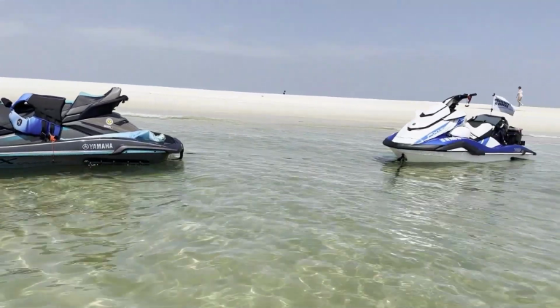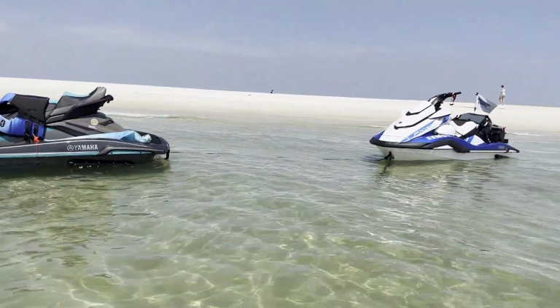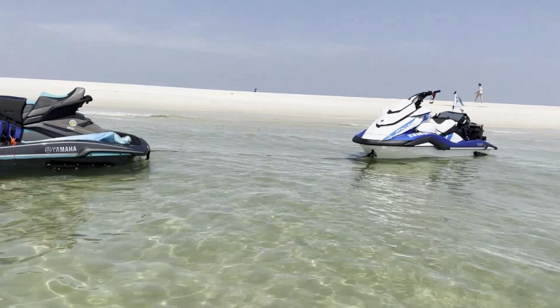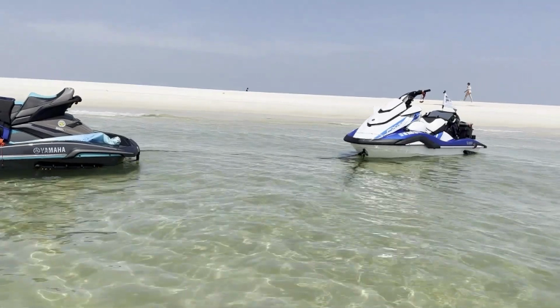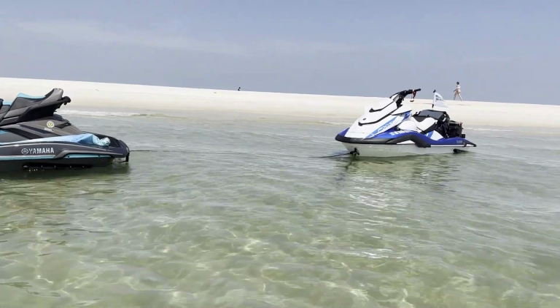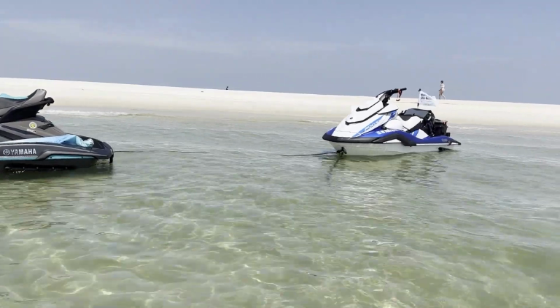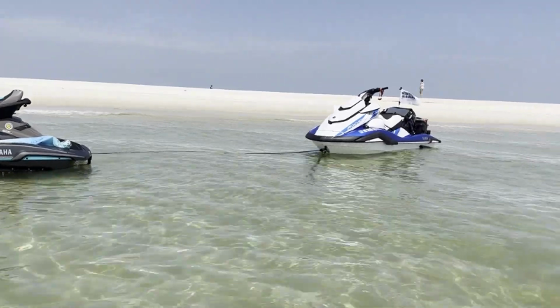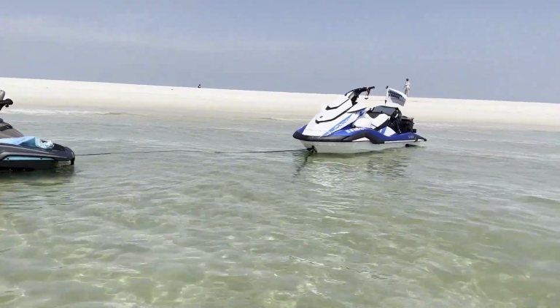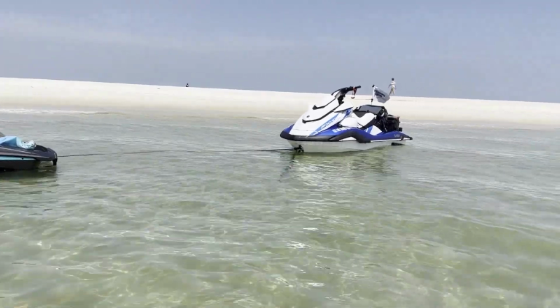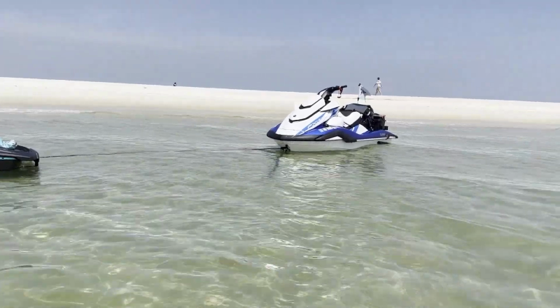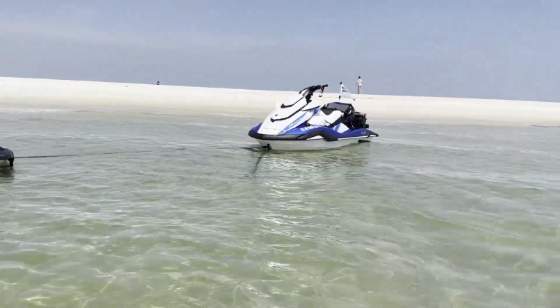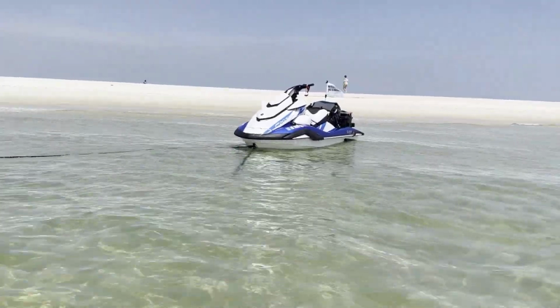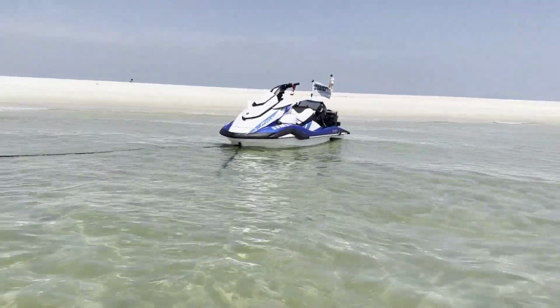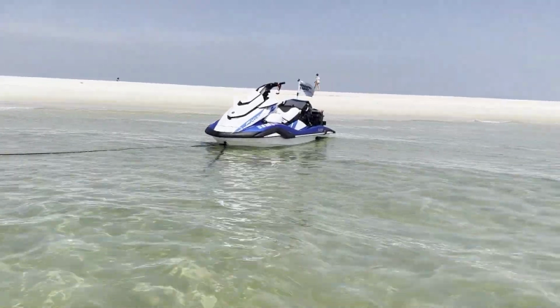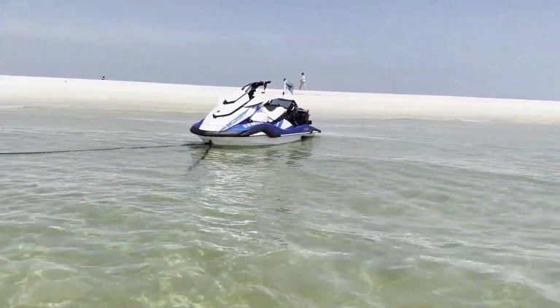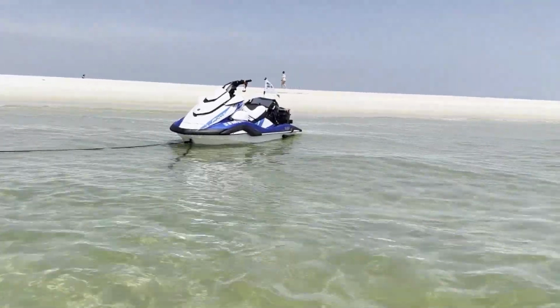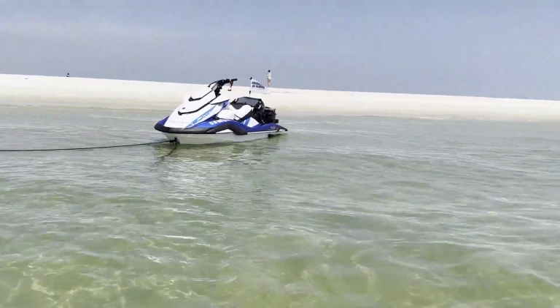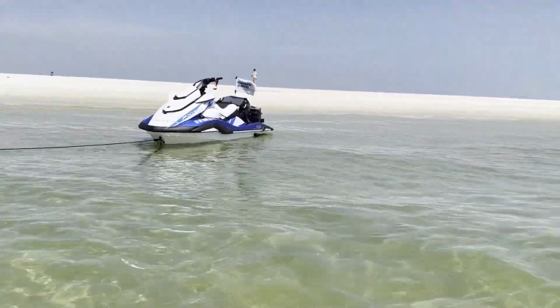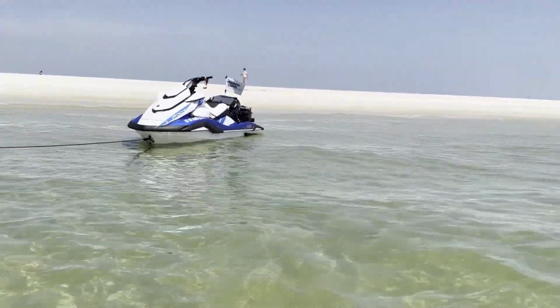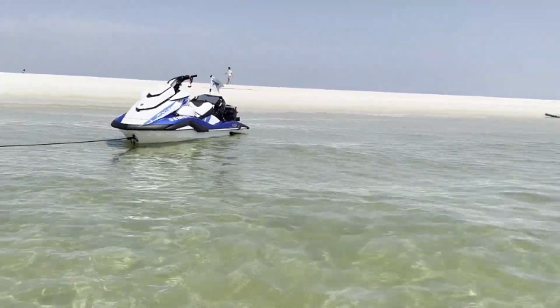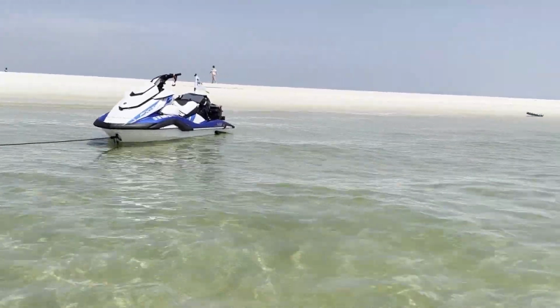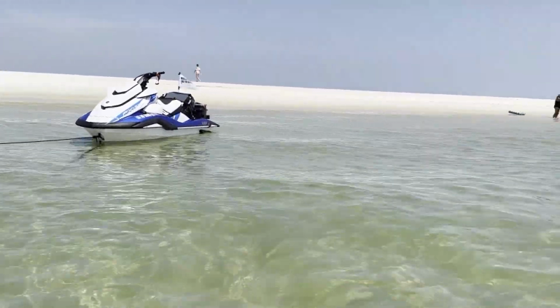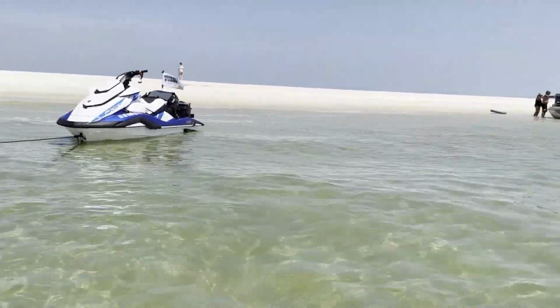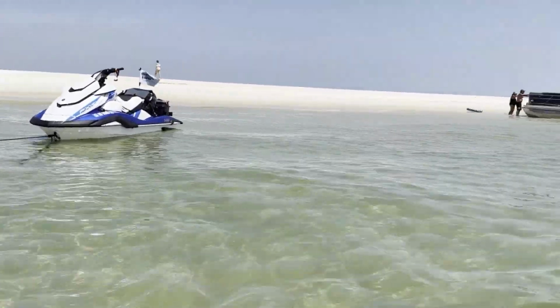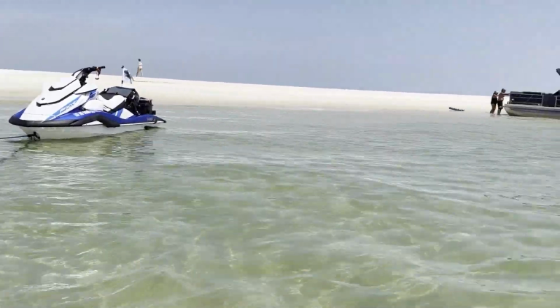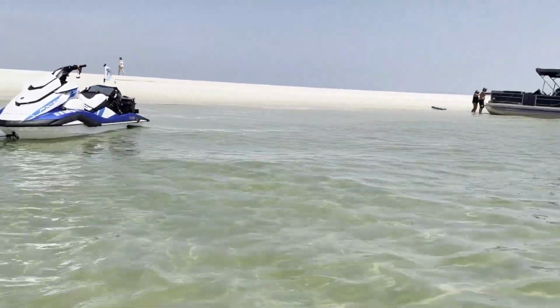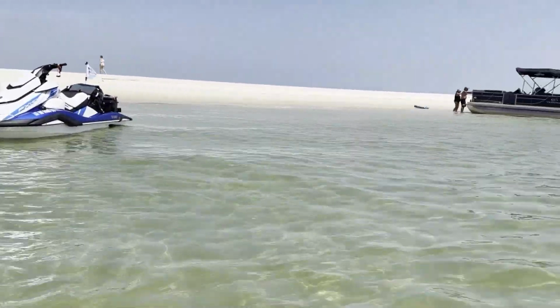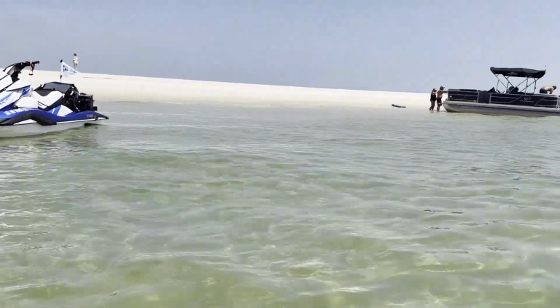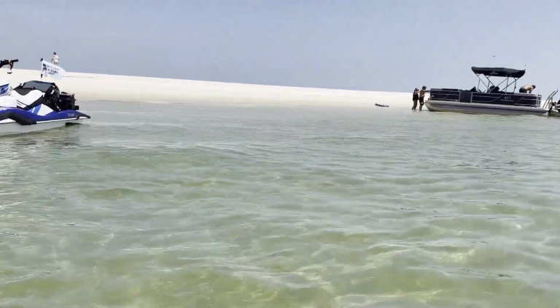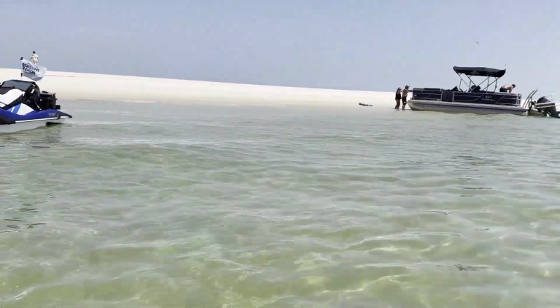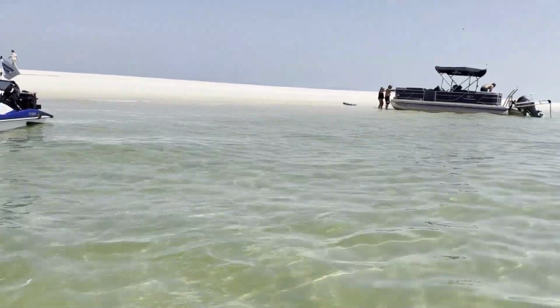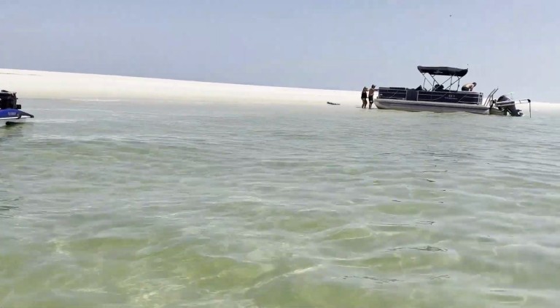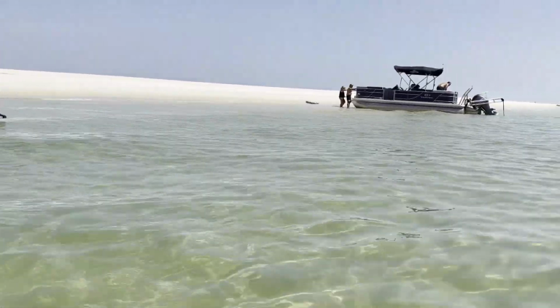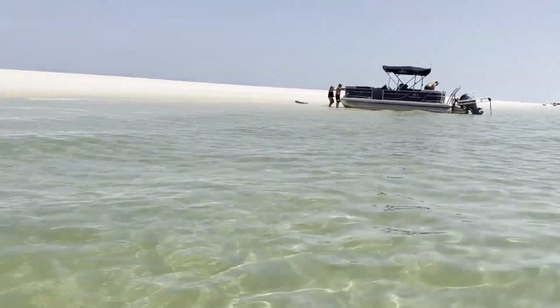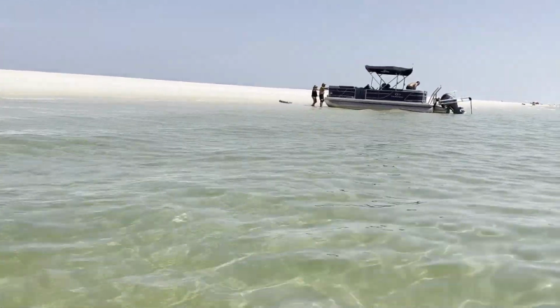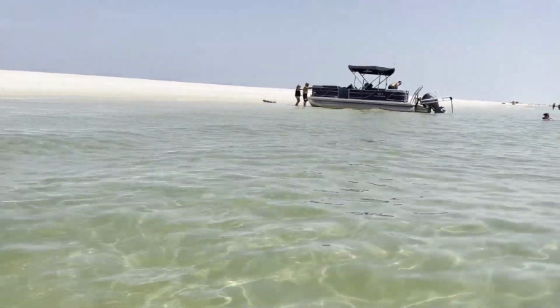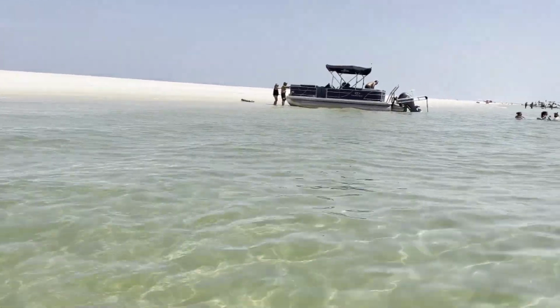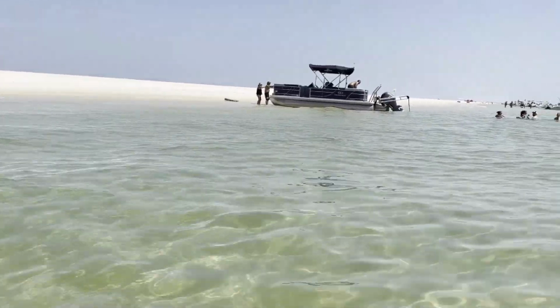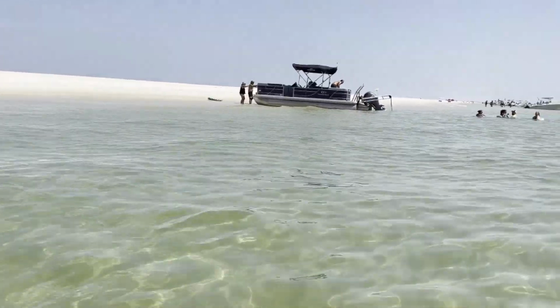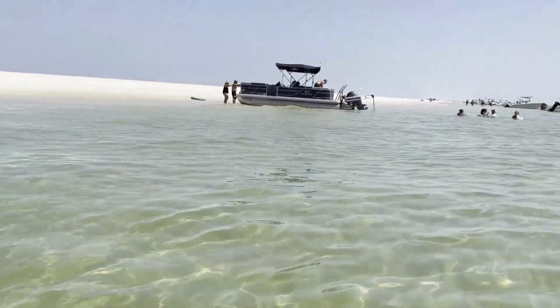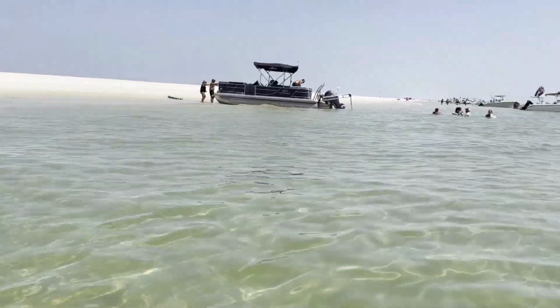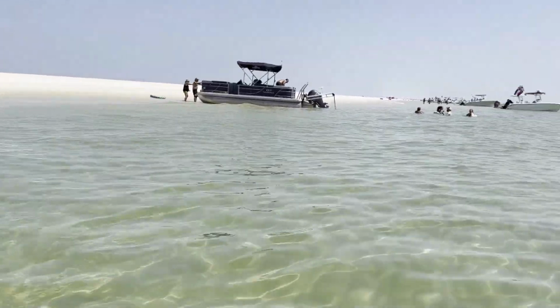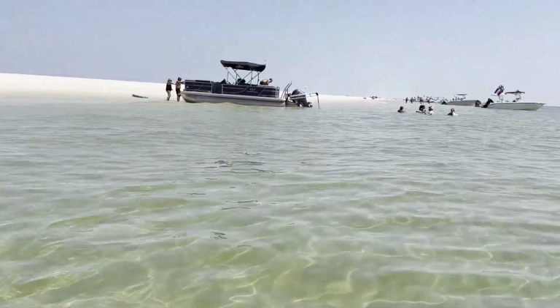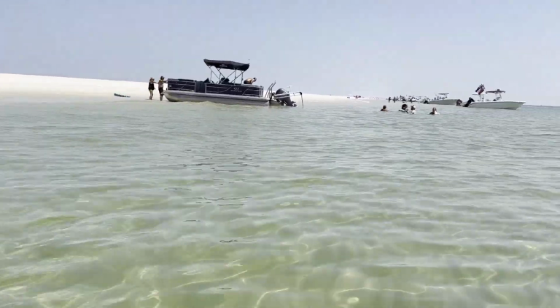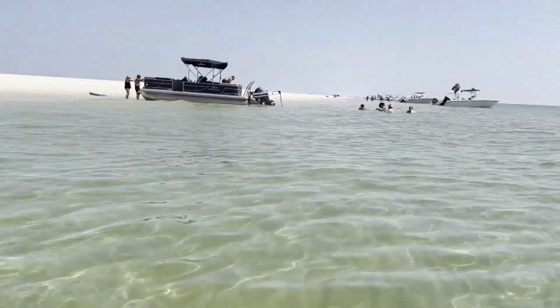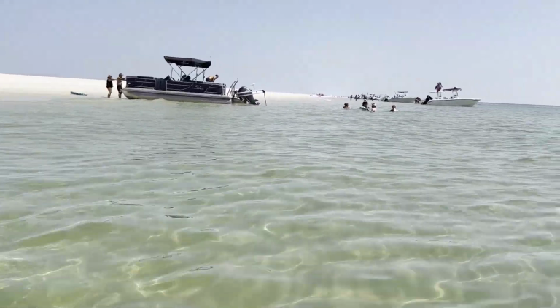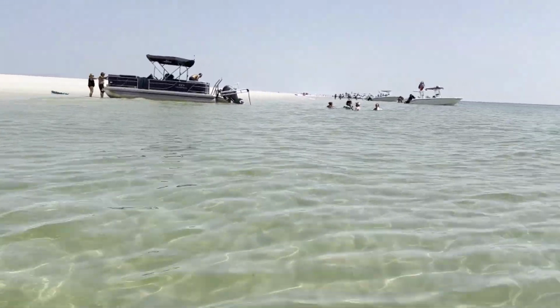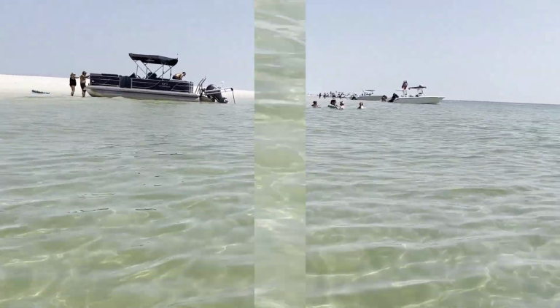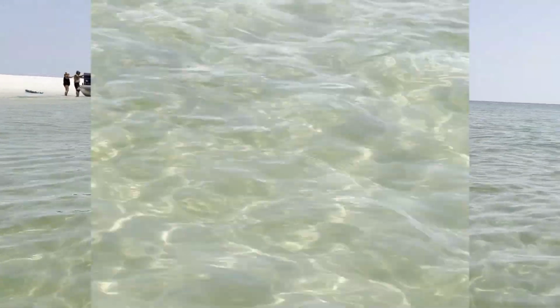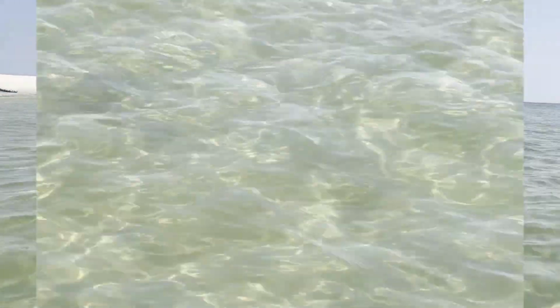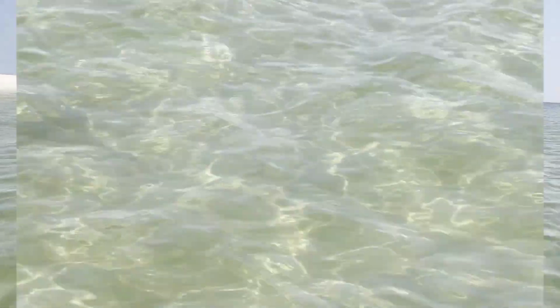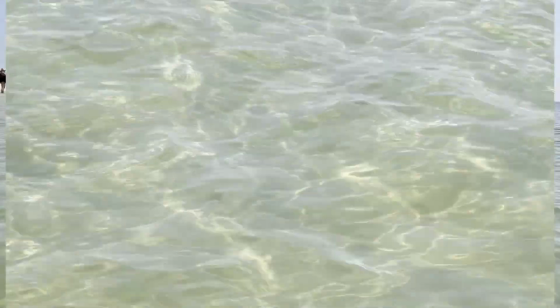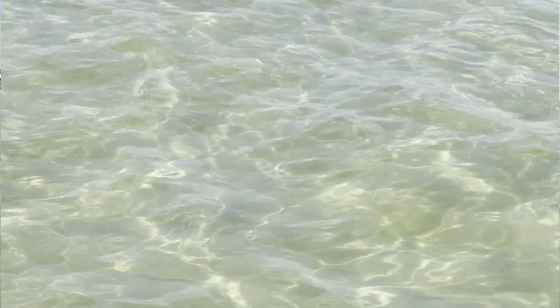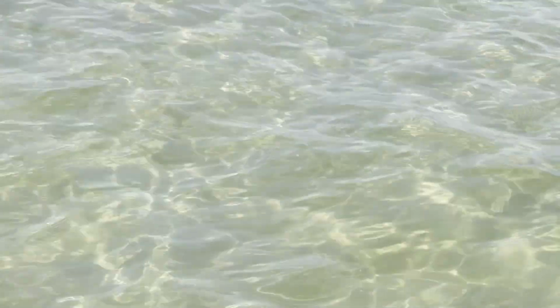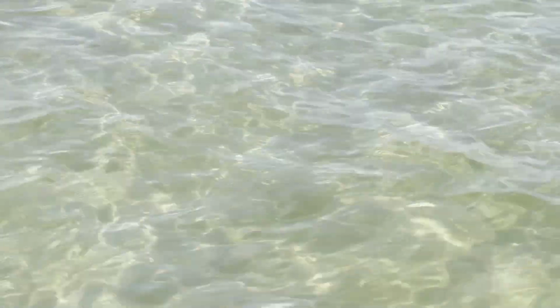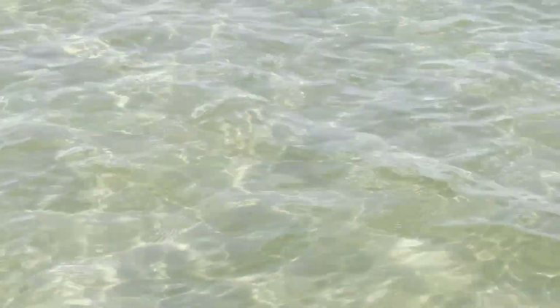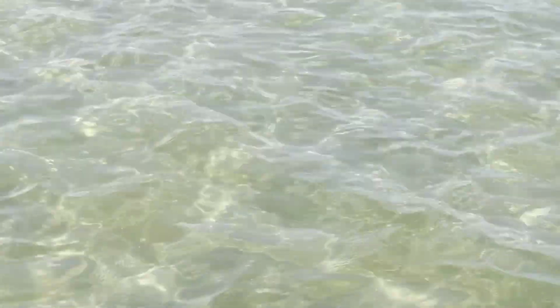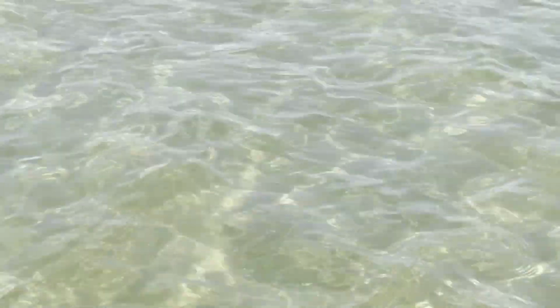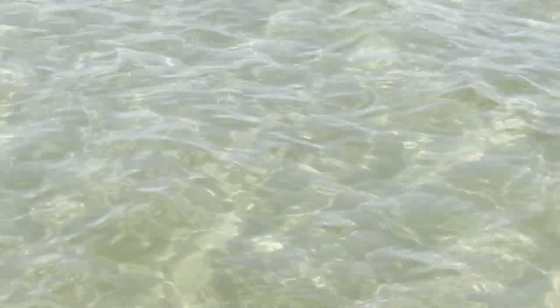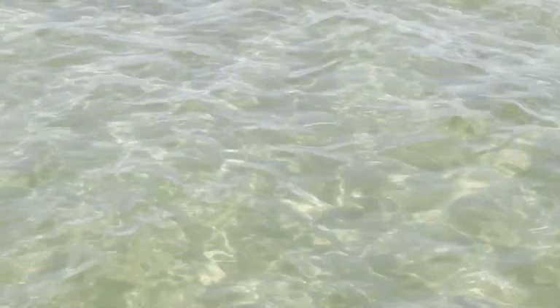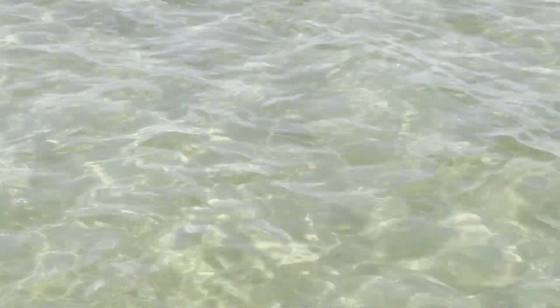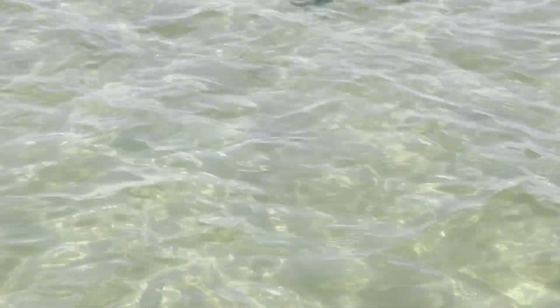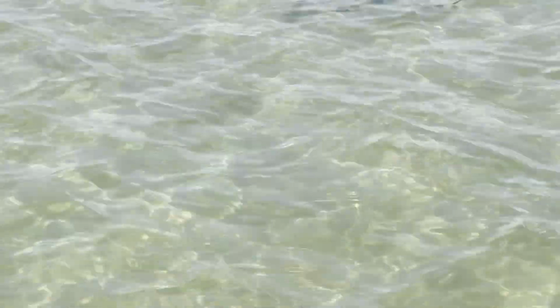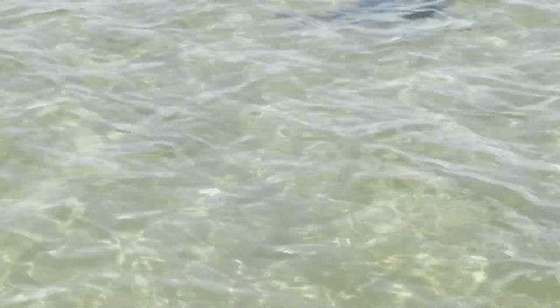We meet up with a couple more Mississippi ski riders and then explore the waters around the western Horn Island before departing.